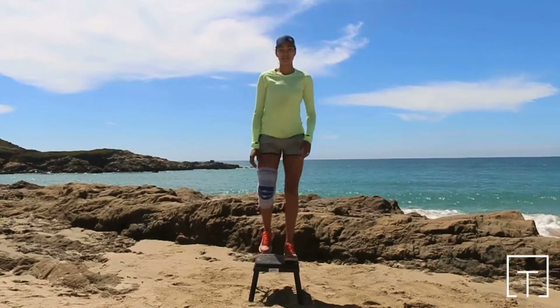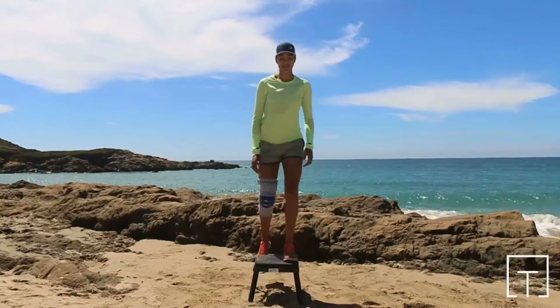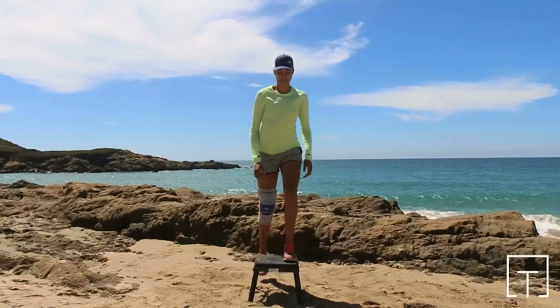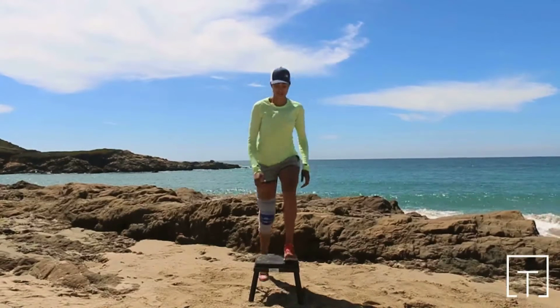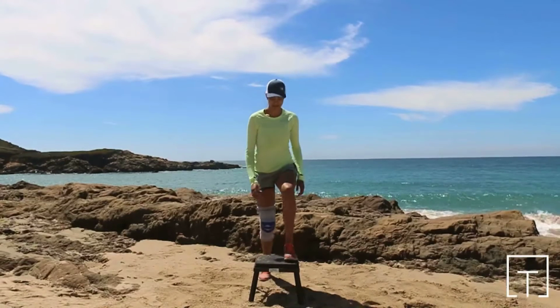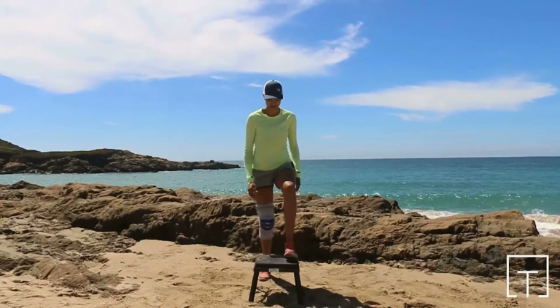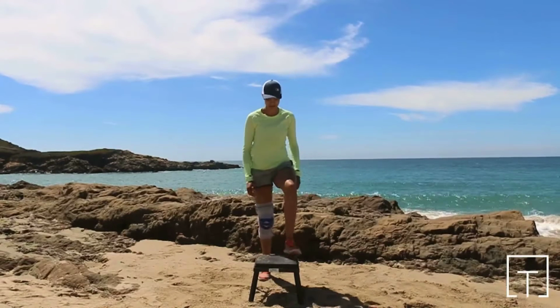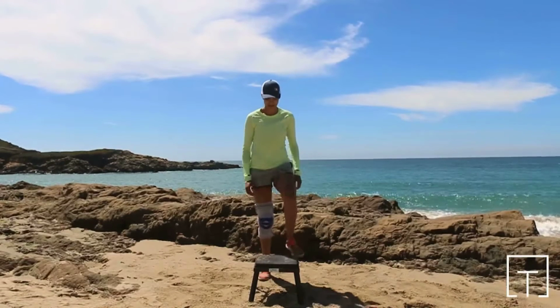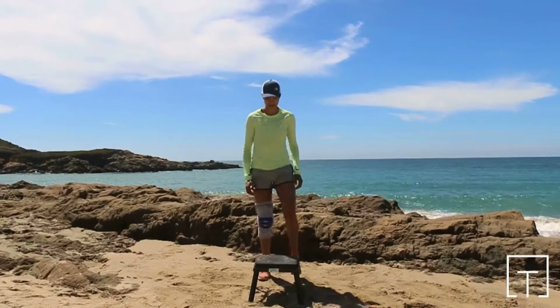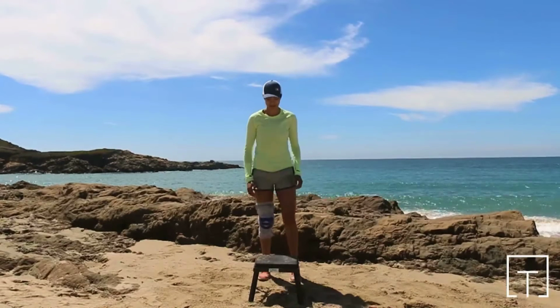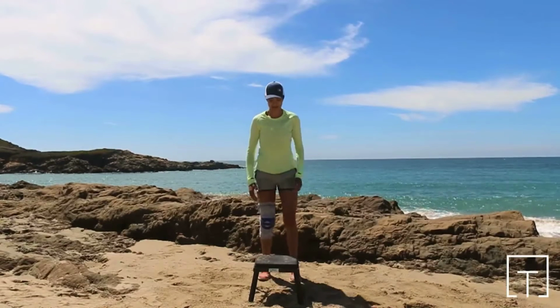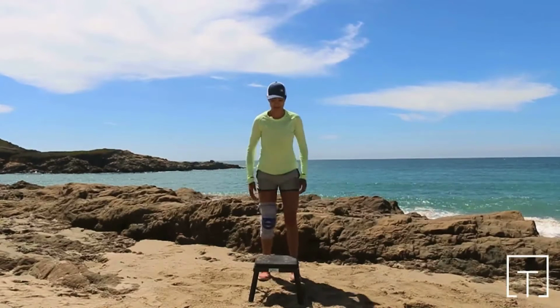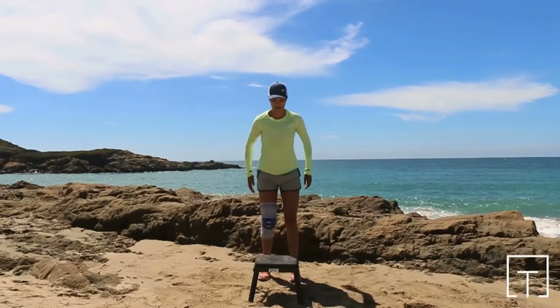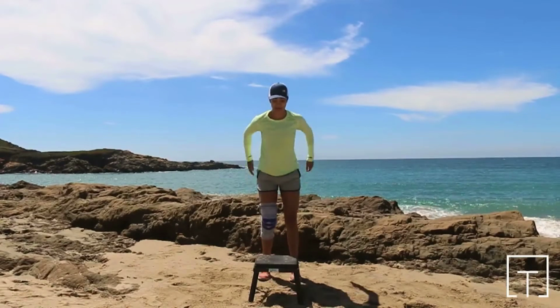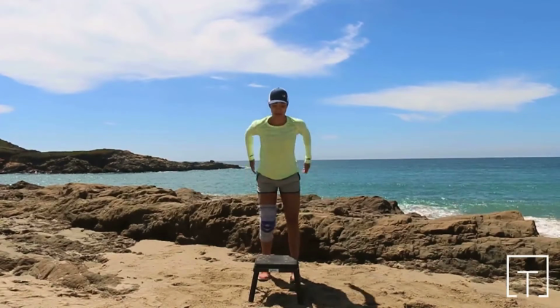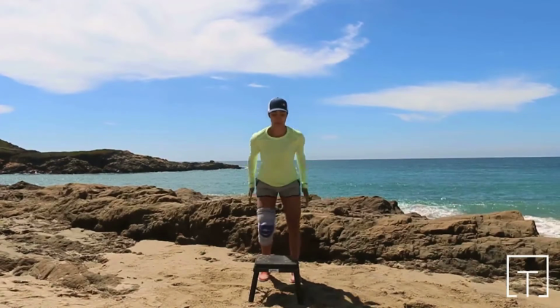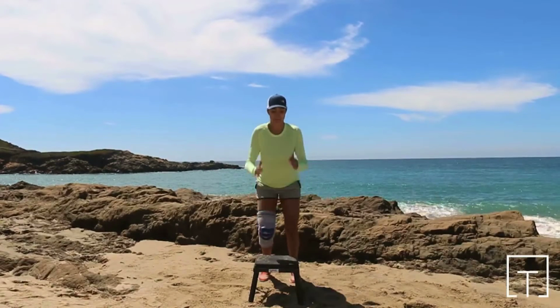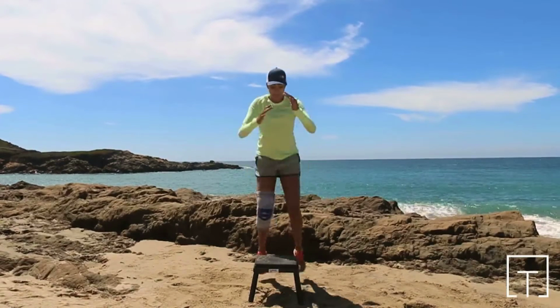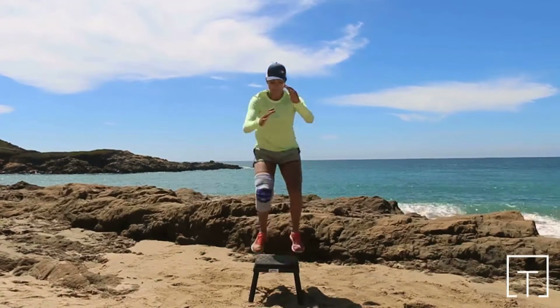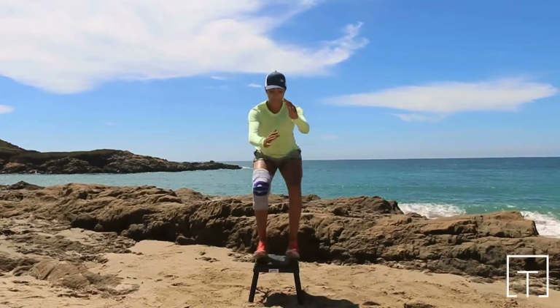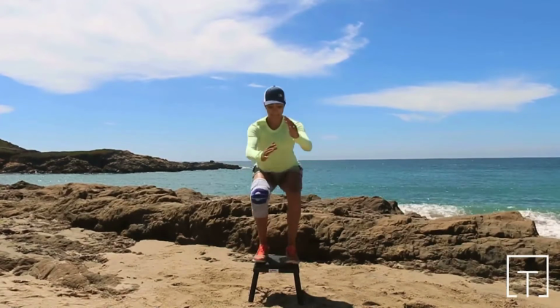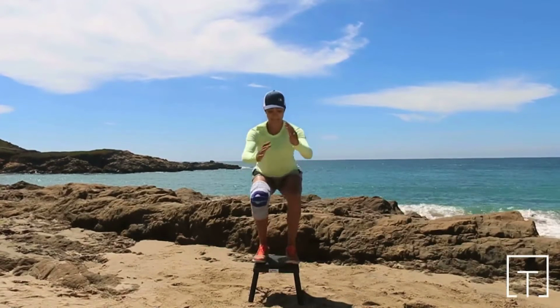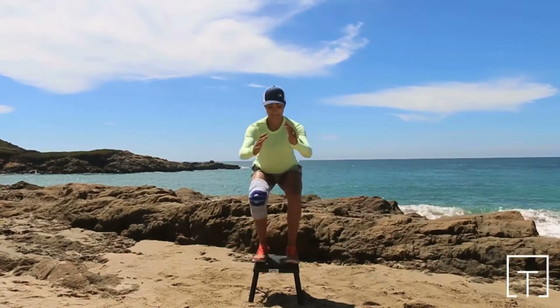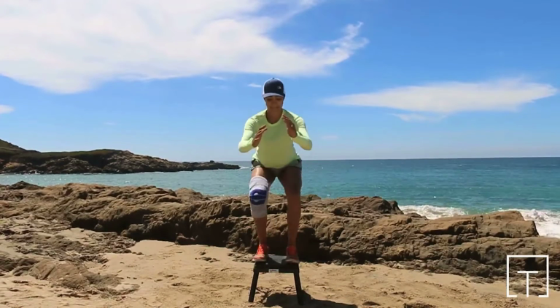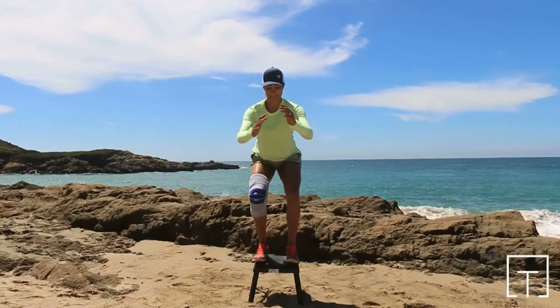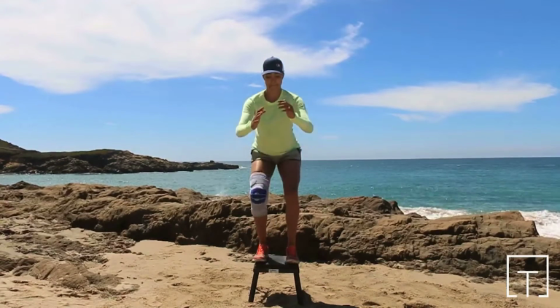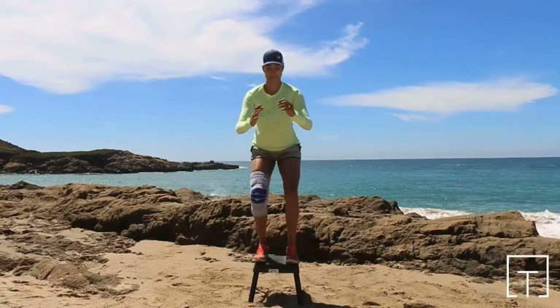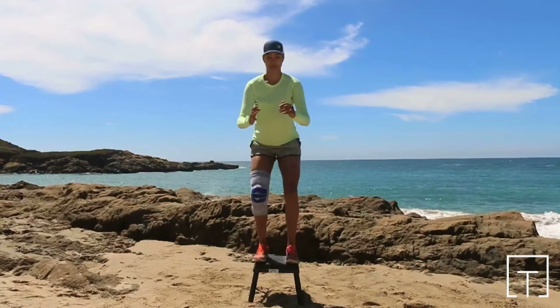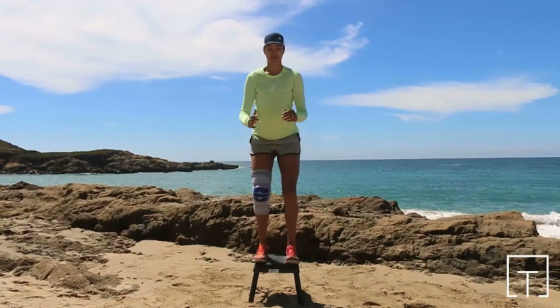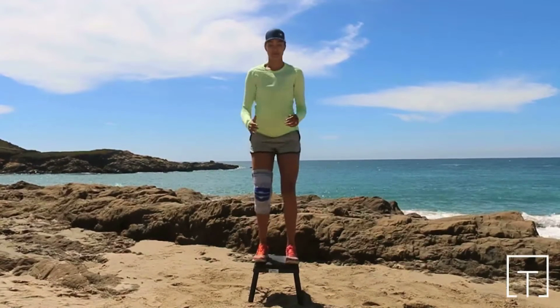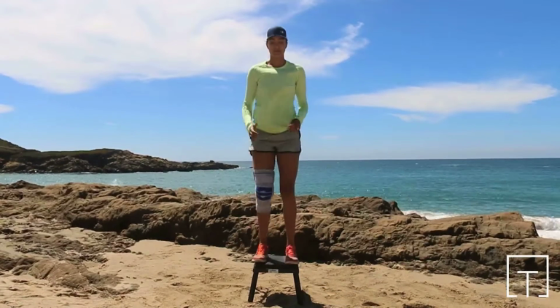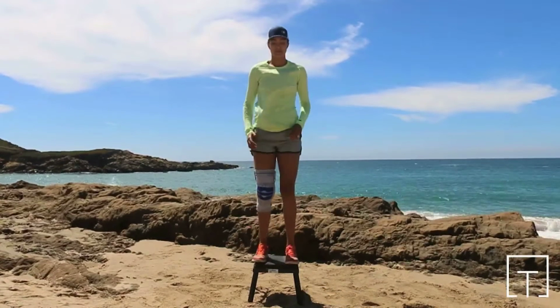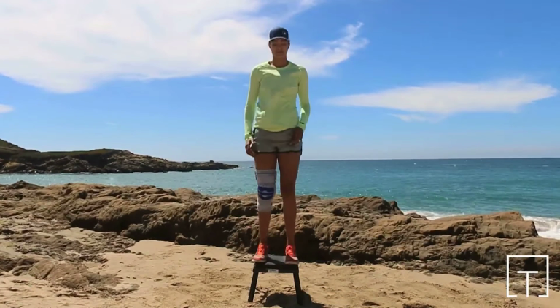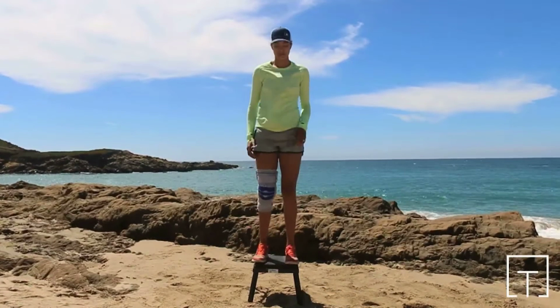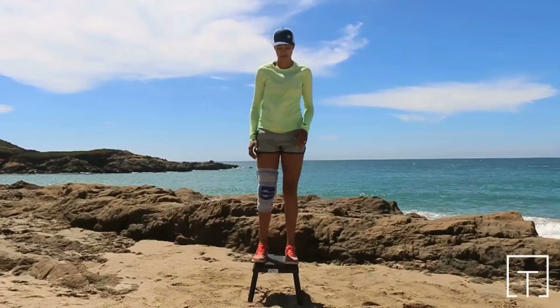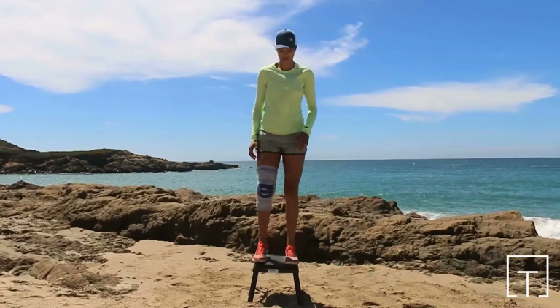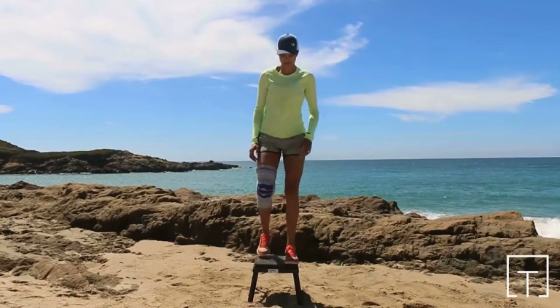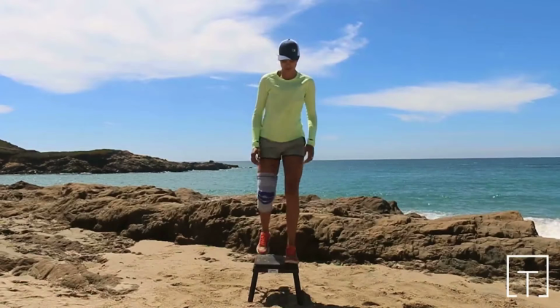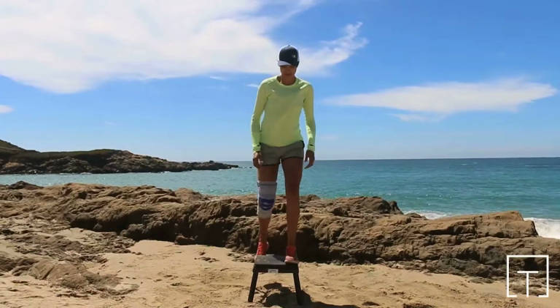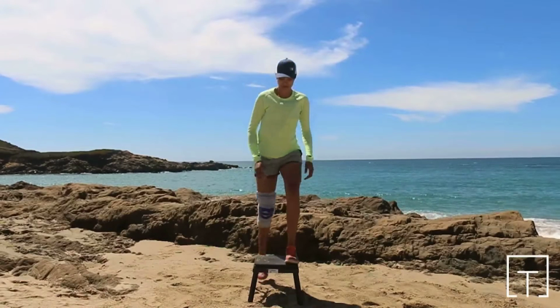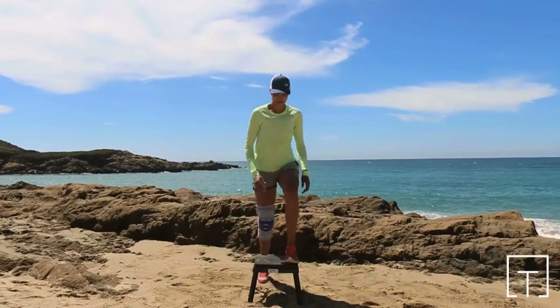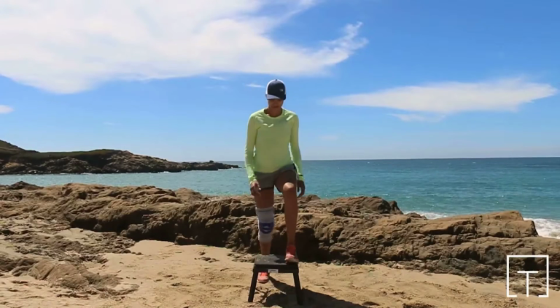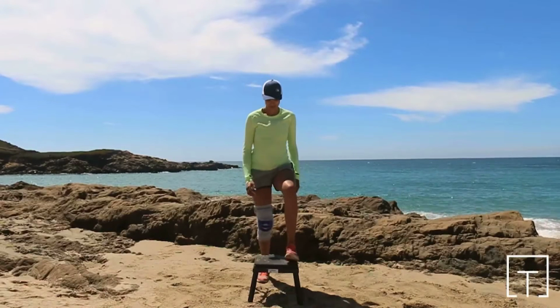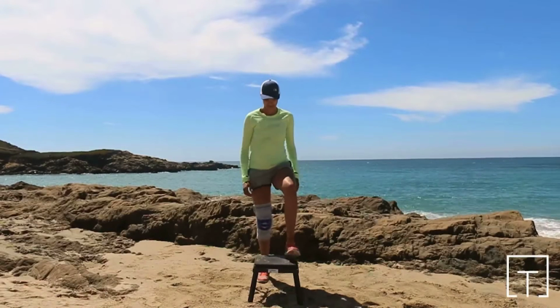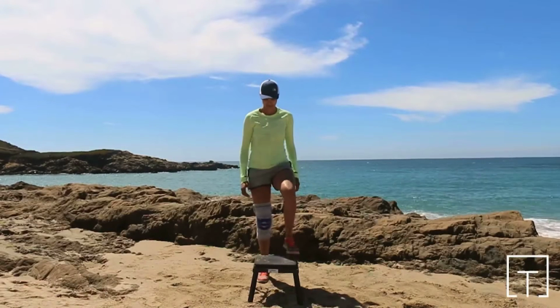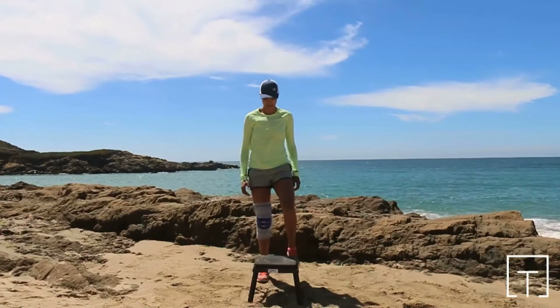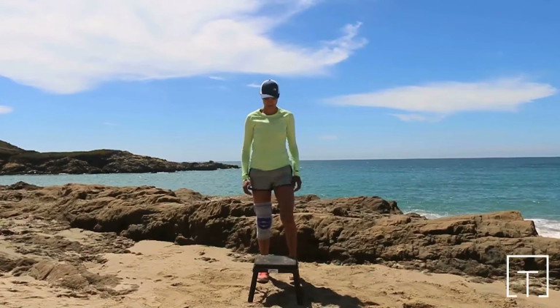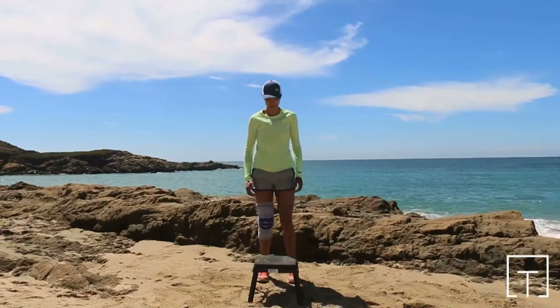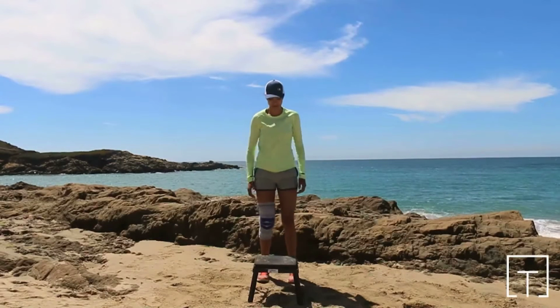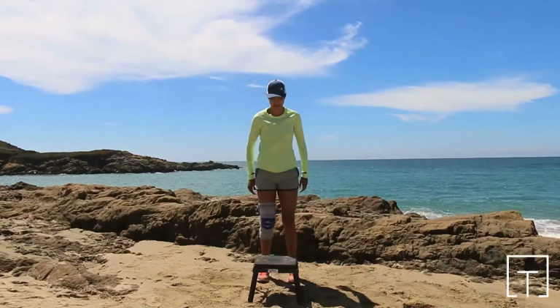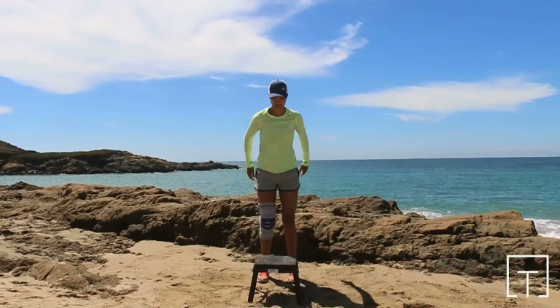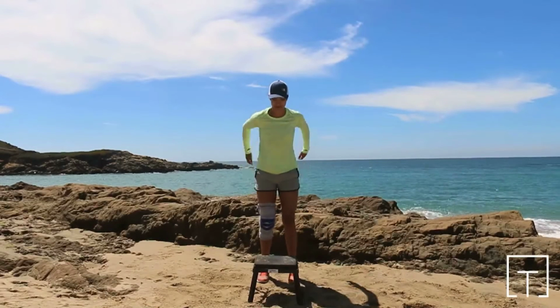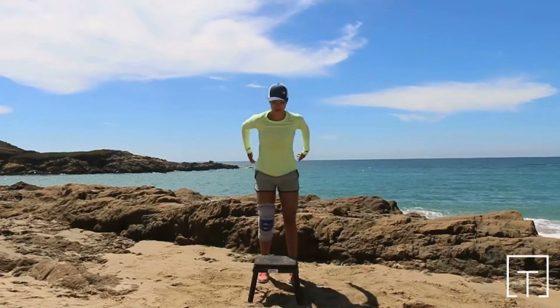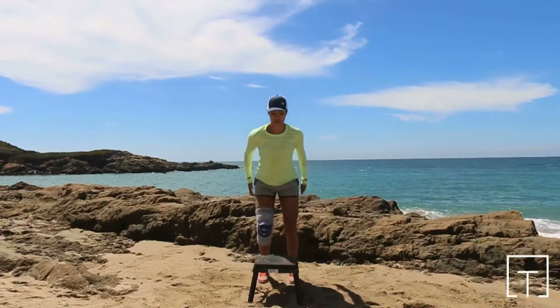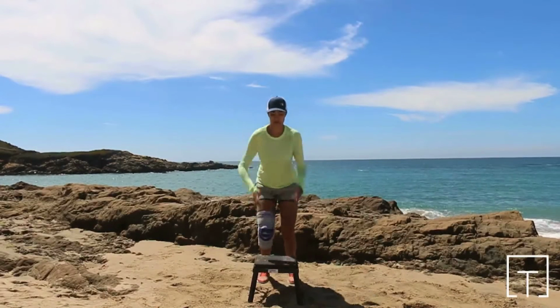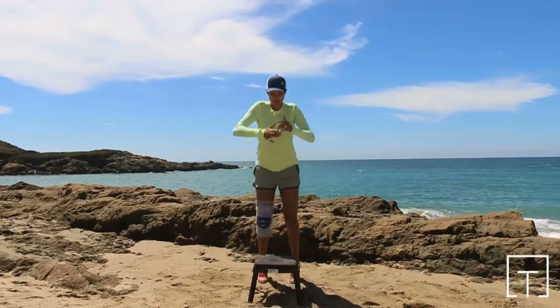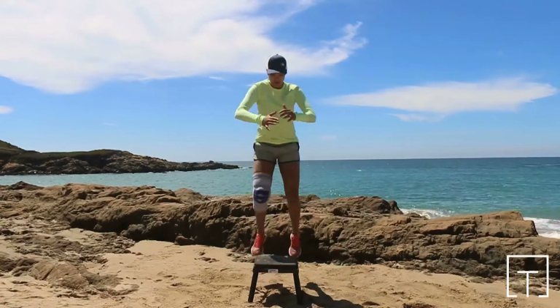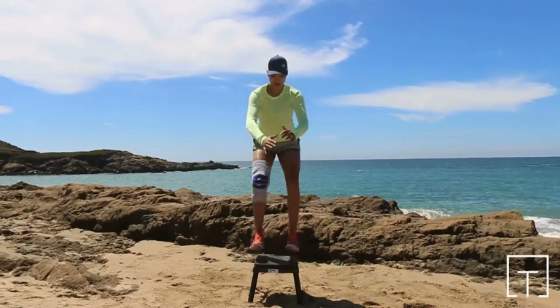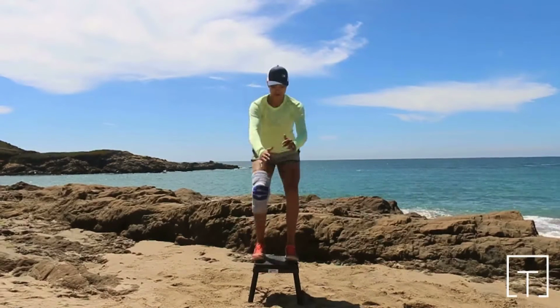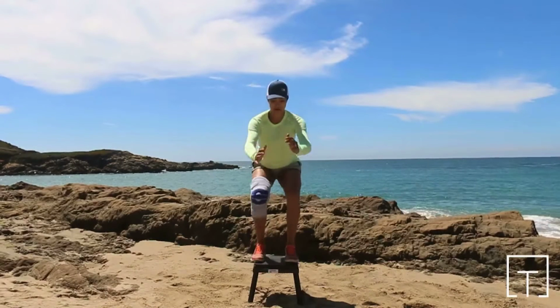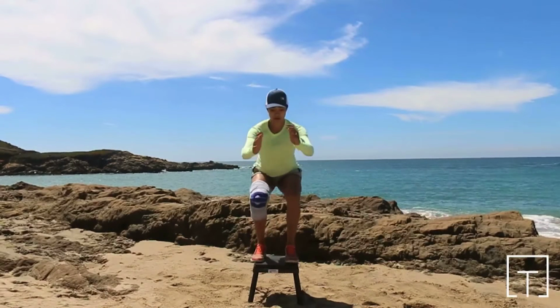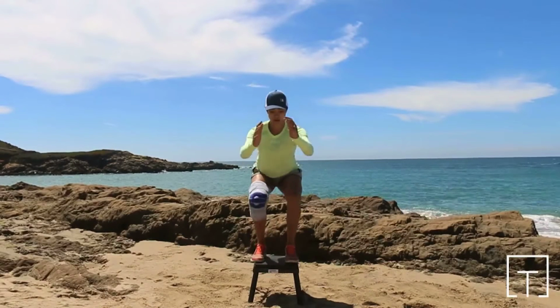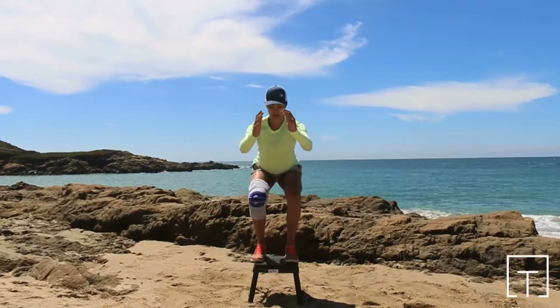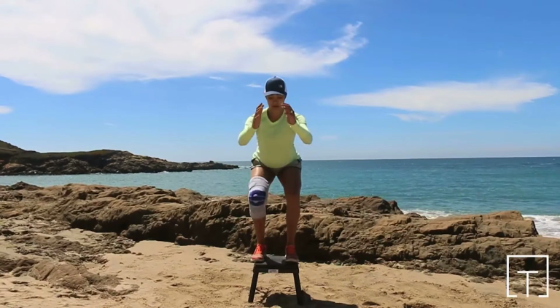The ligaments of the knee provide the joint with much of its stability. When one or more of those ligaments are damaged, that stability may be compromised.